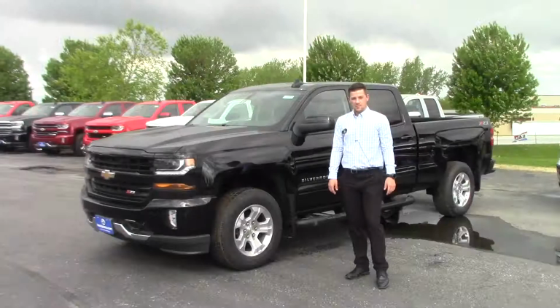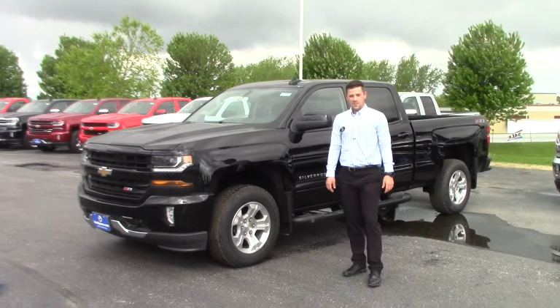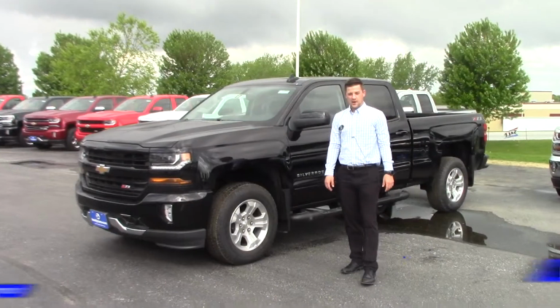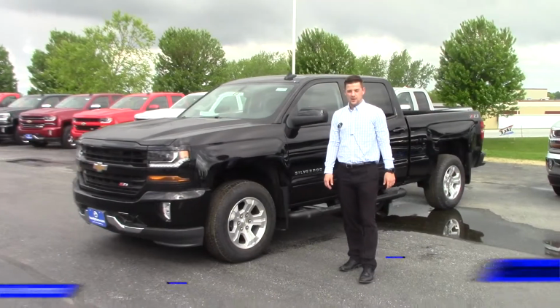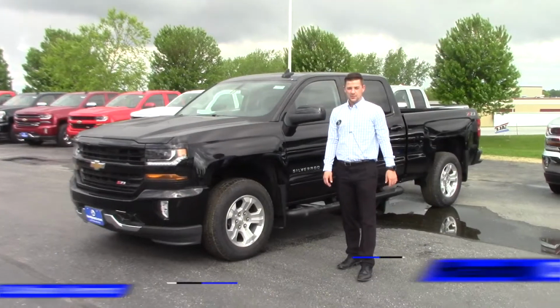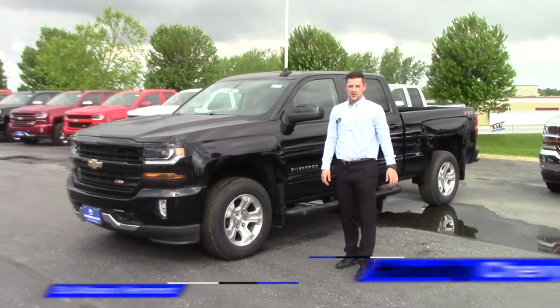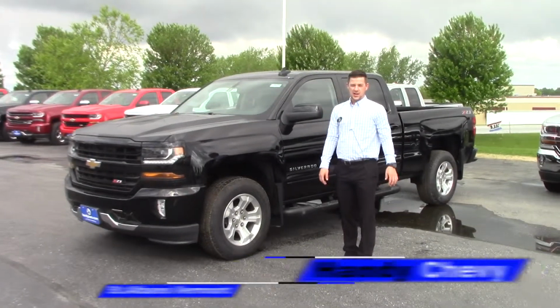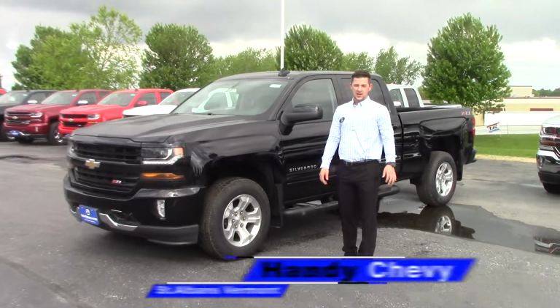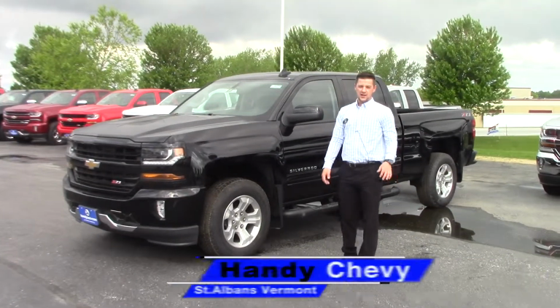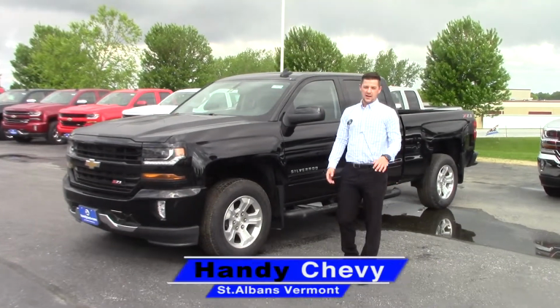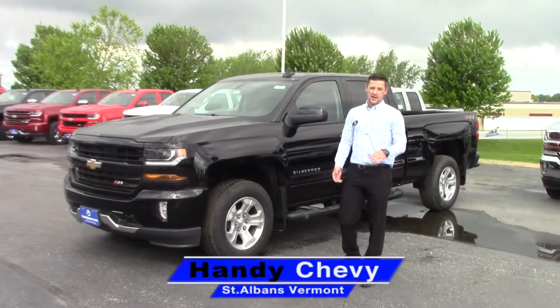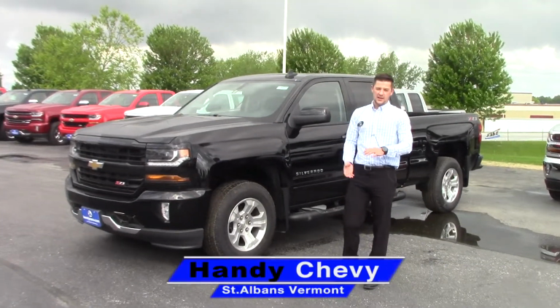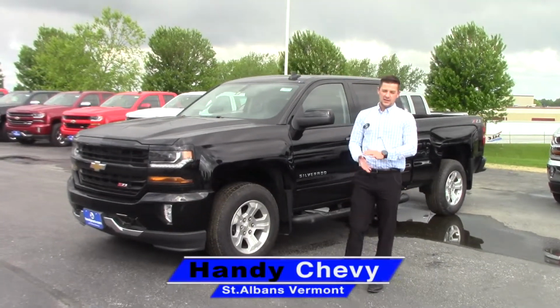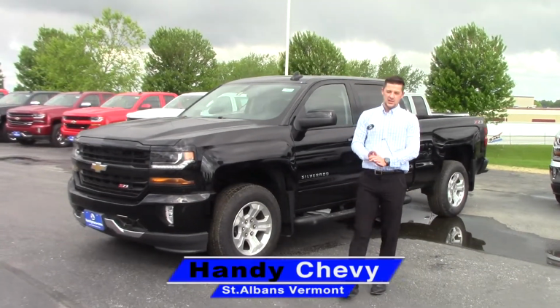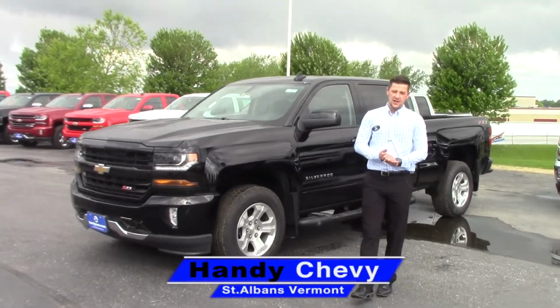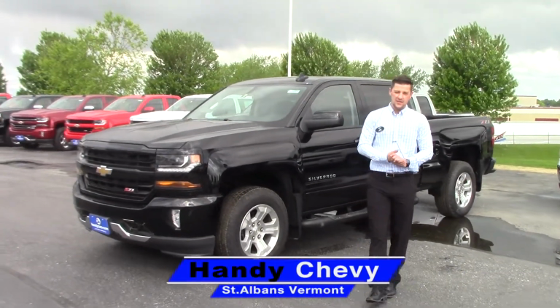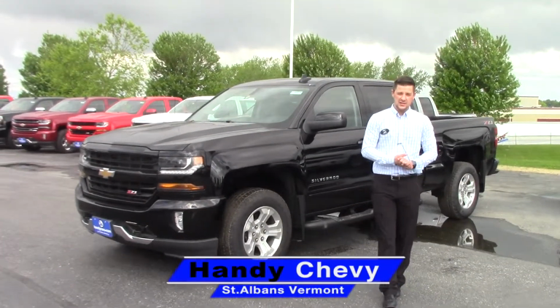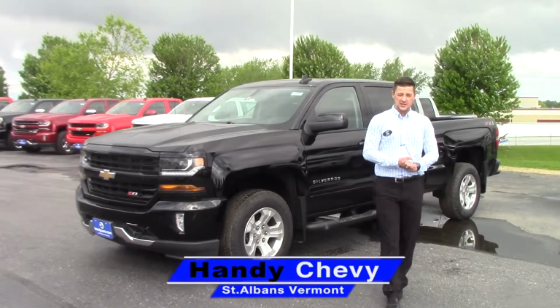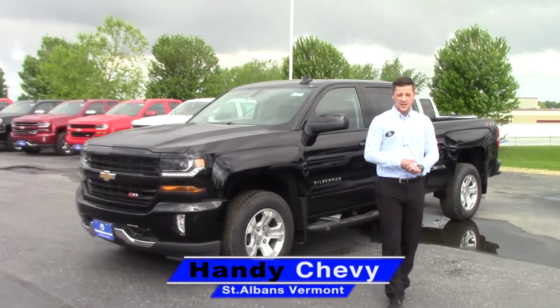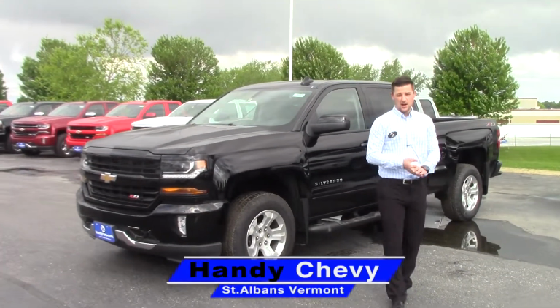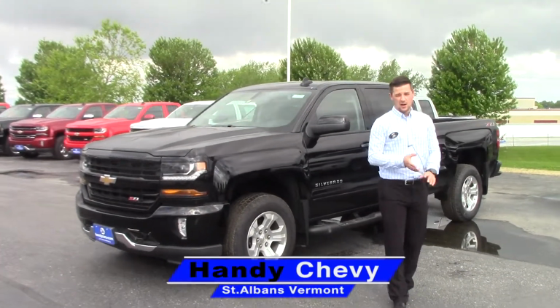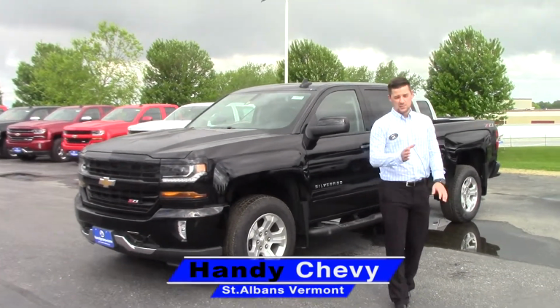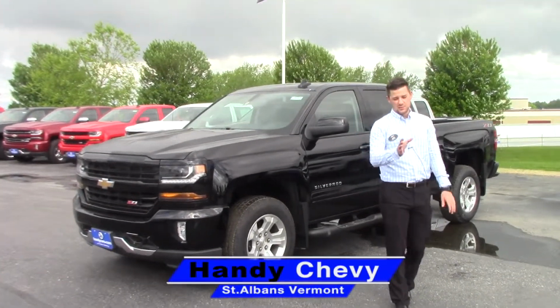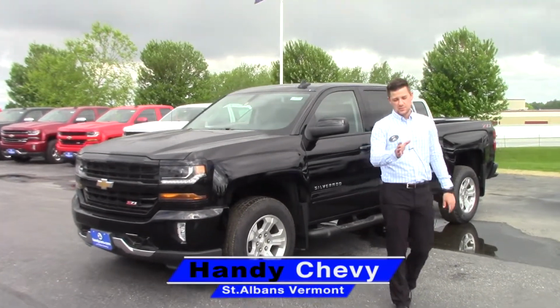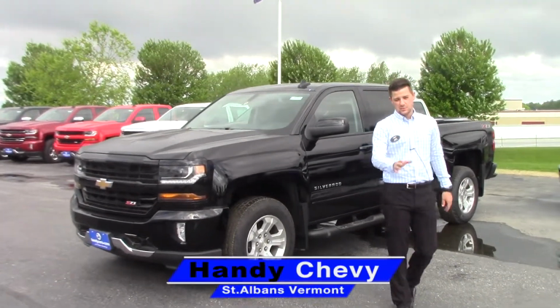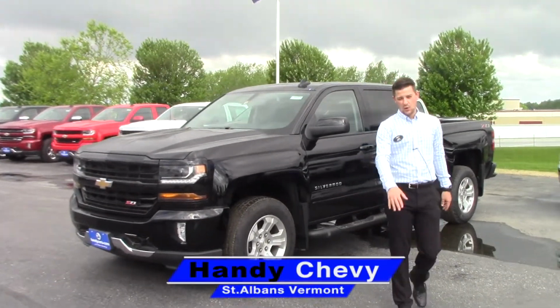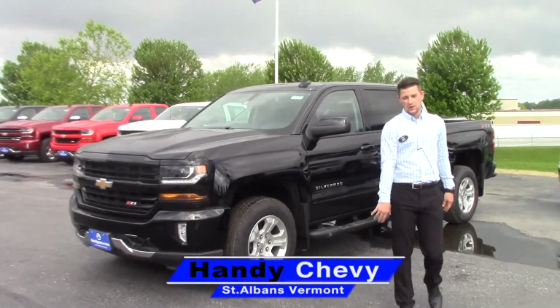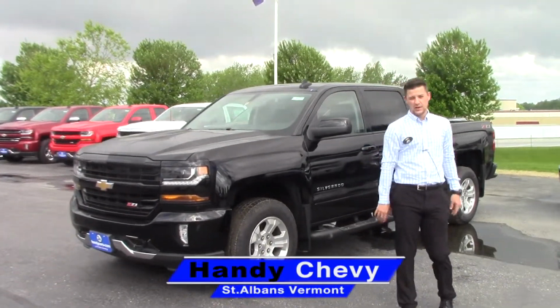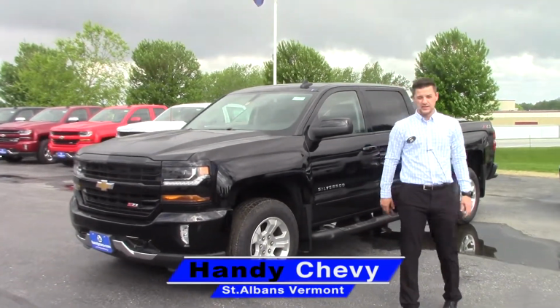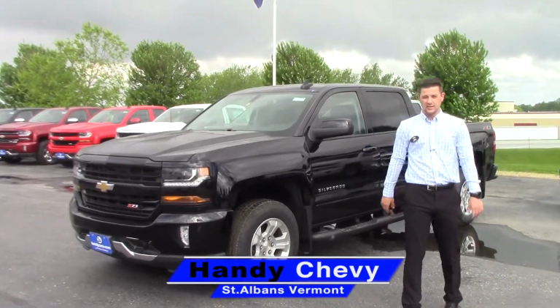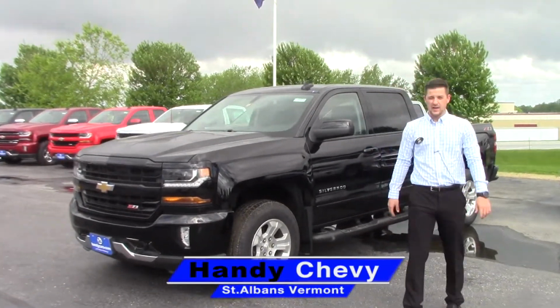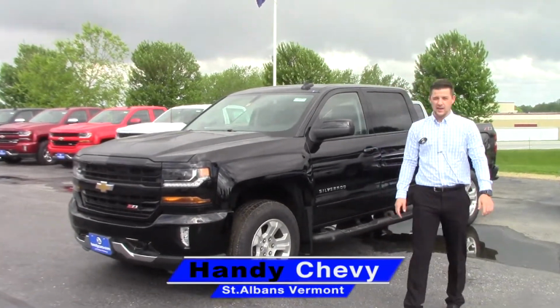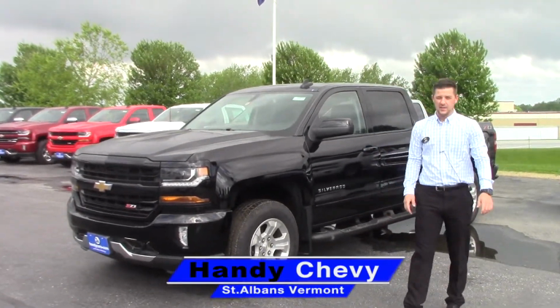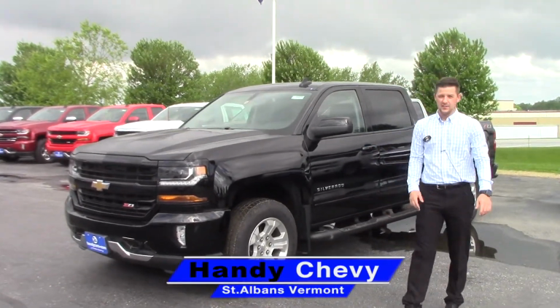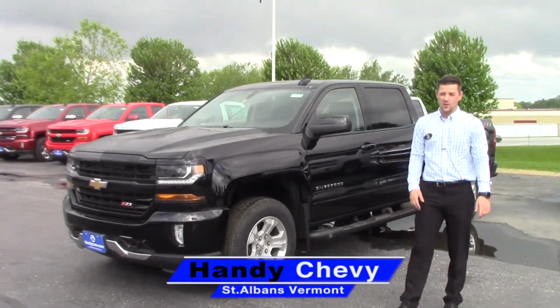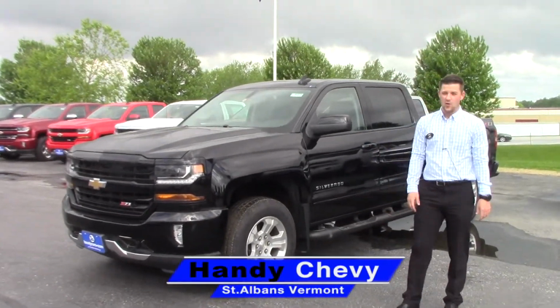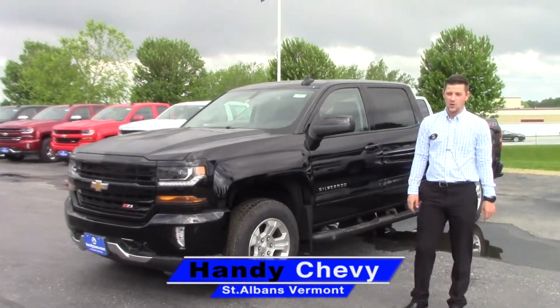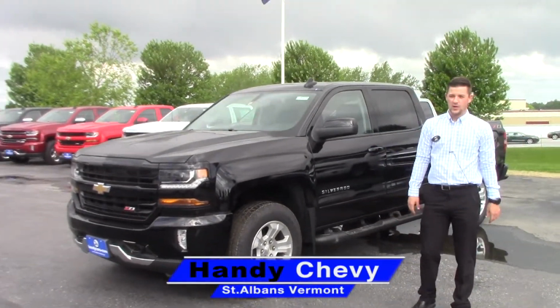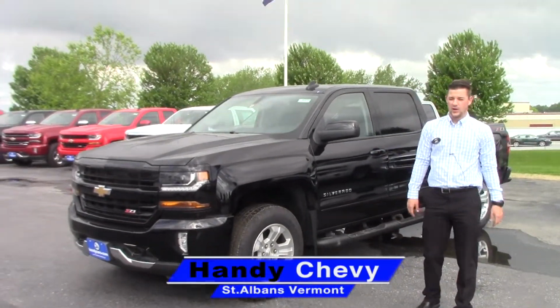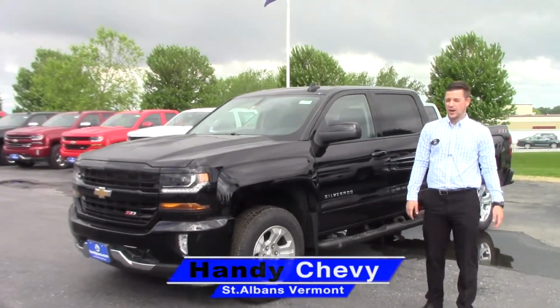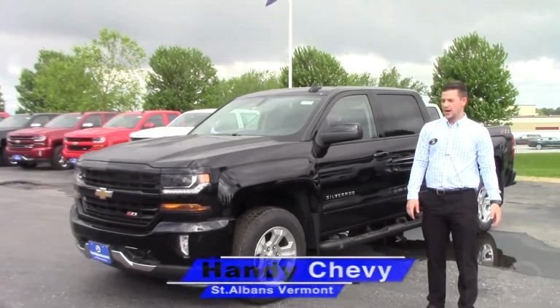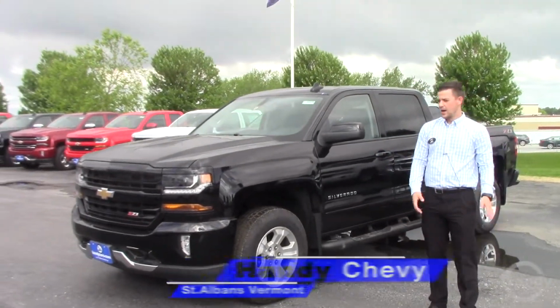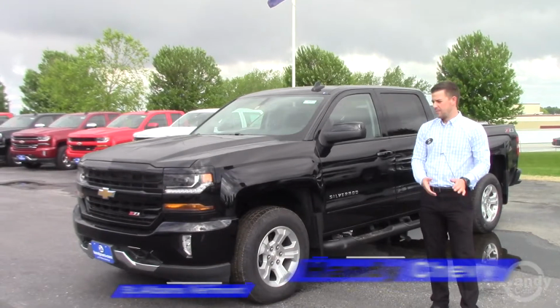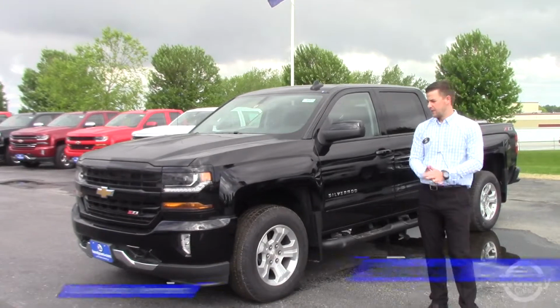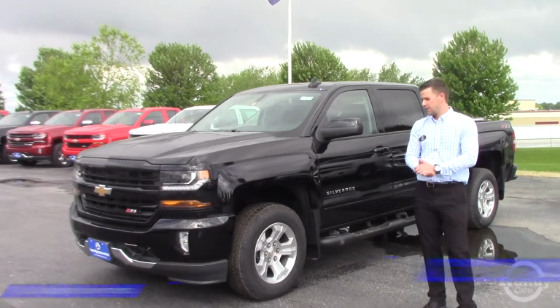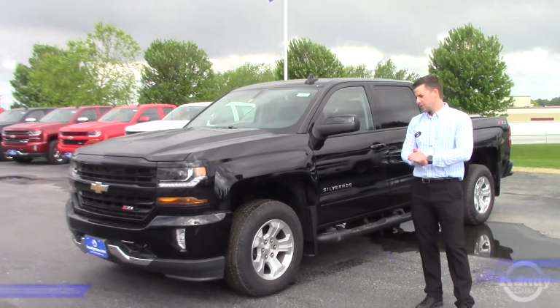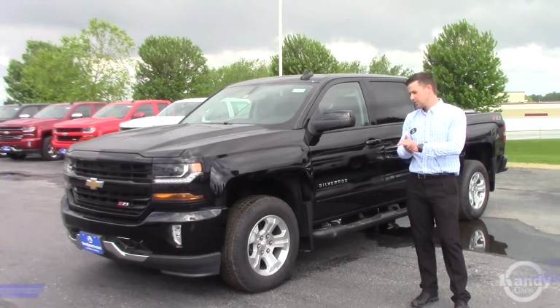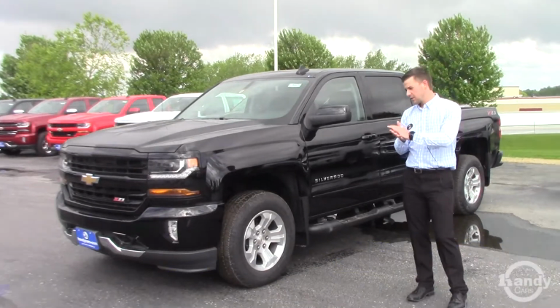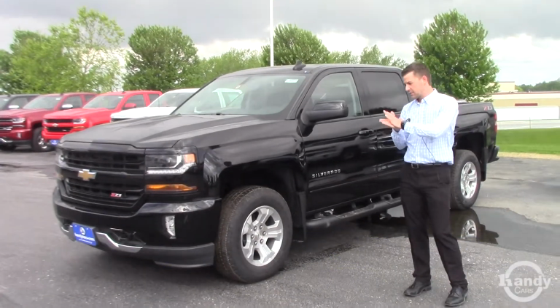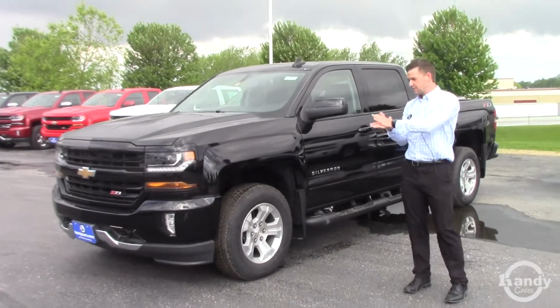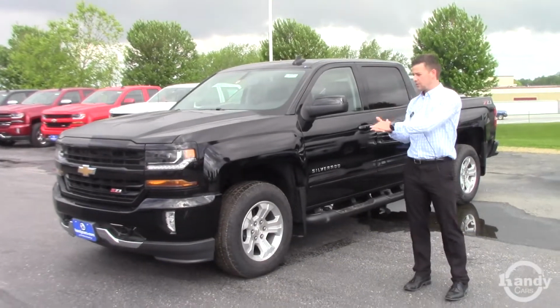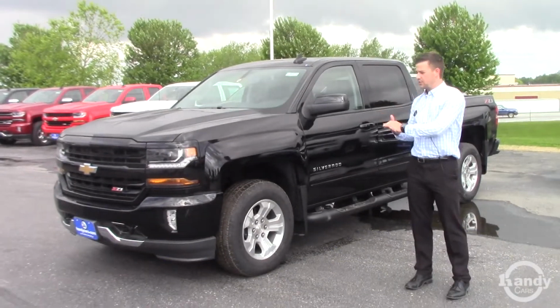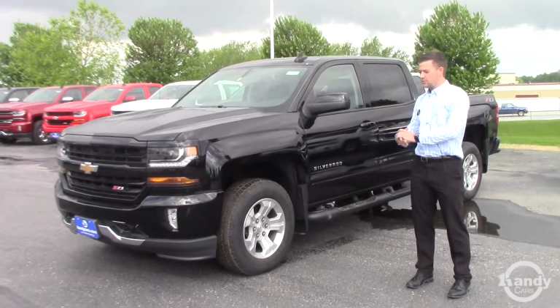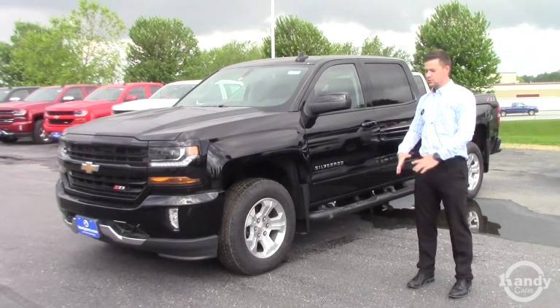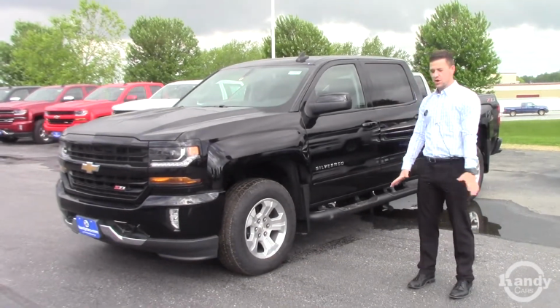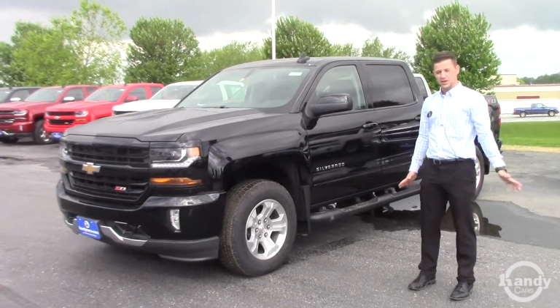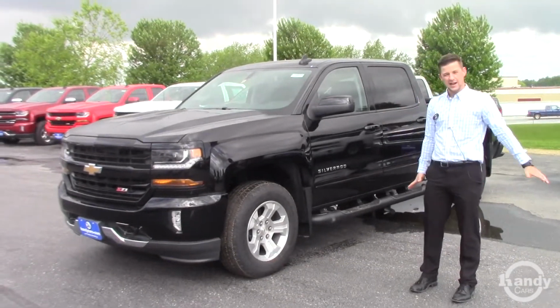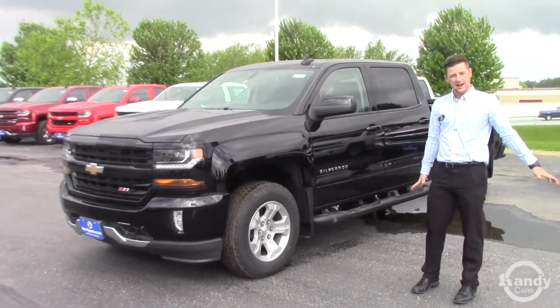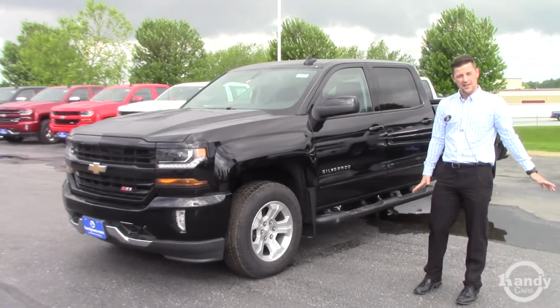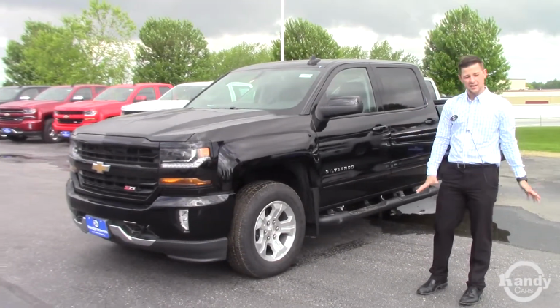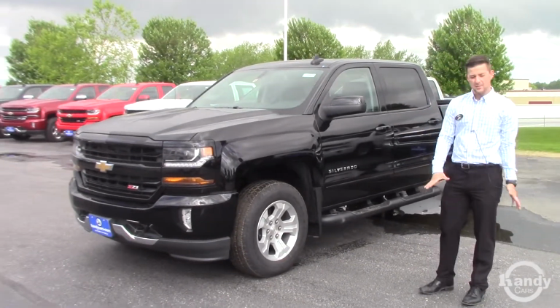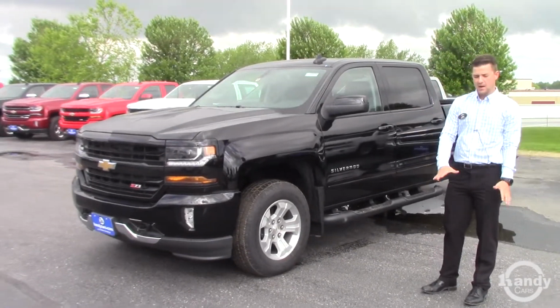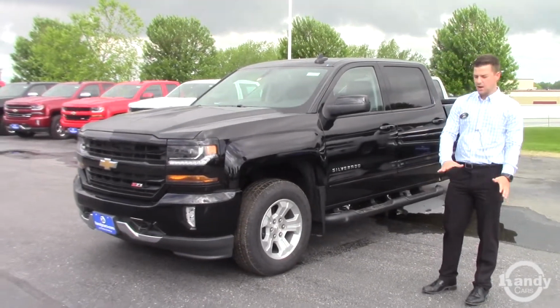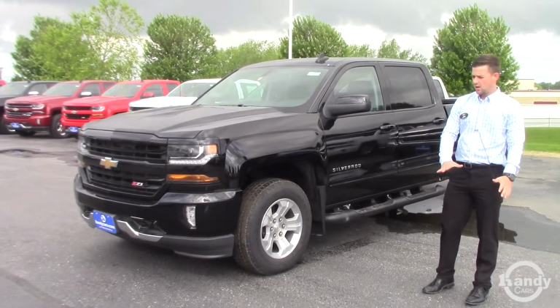Michael, Jake here at Handy Chevy in St. Albans. We spoke yesterday on the phone. I know you're looking for a new truck to get out of the Camaro.